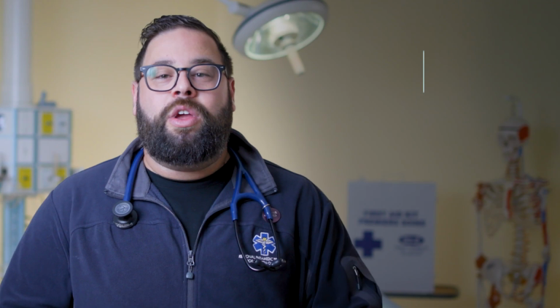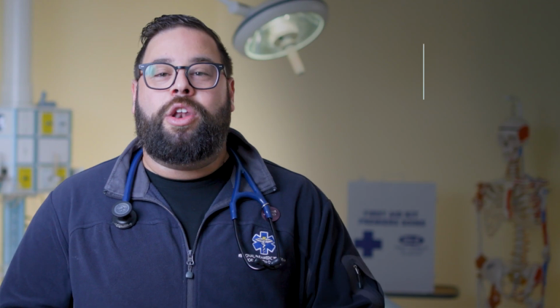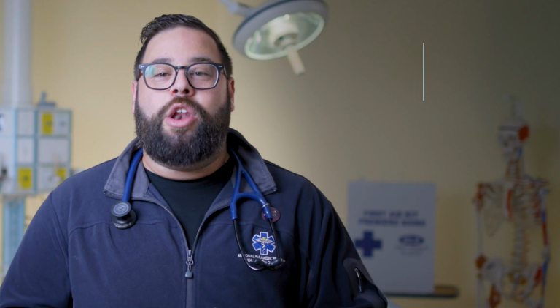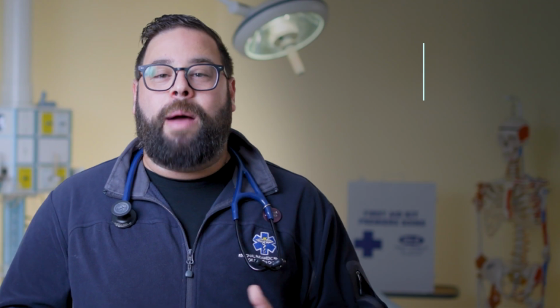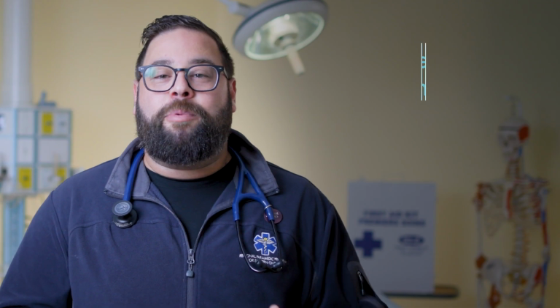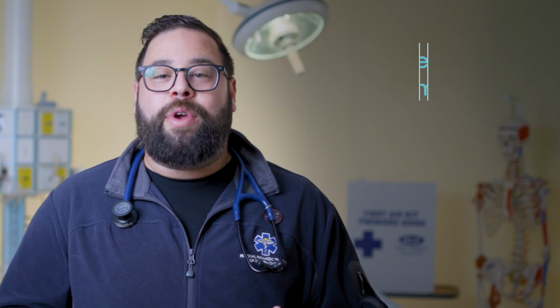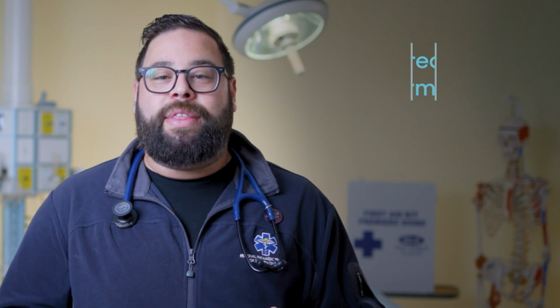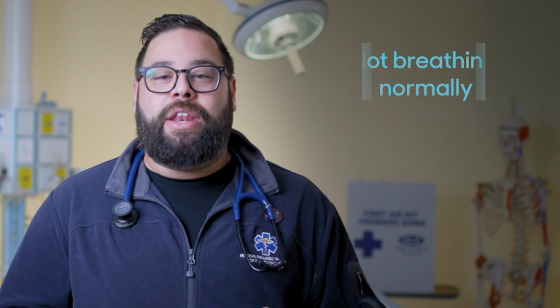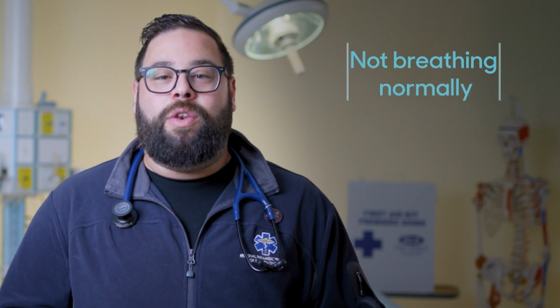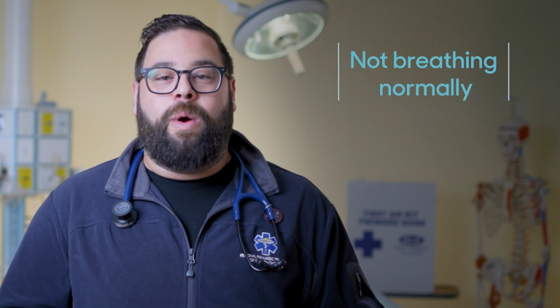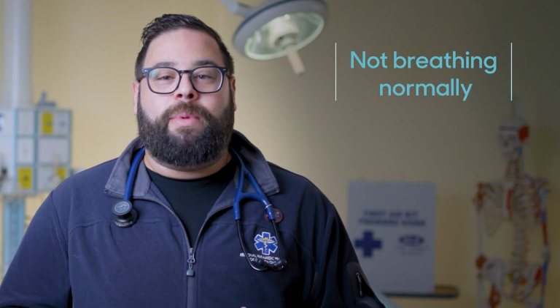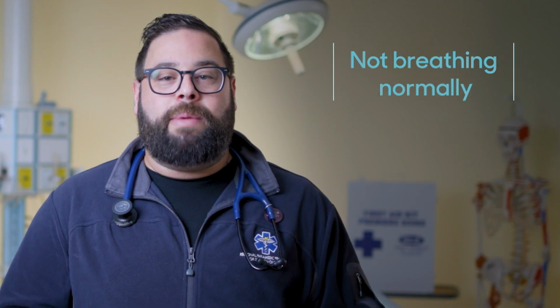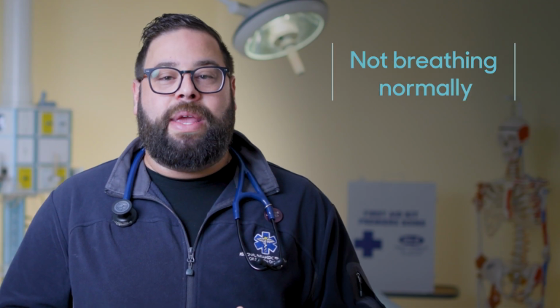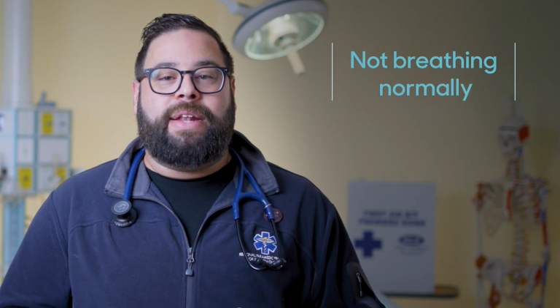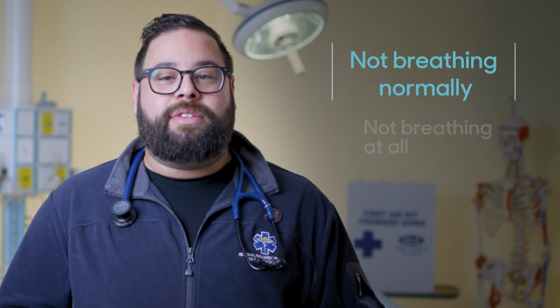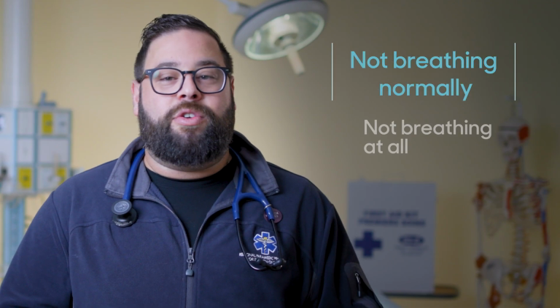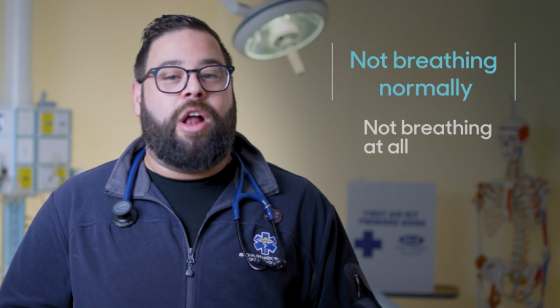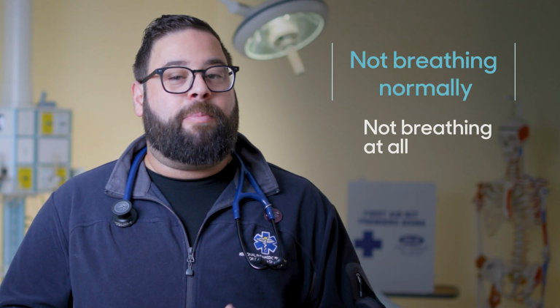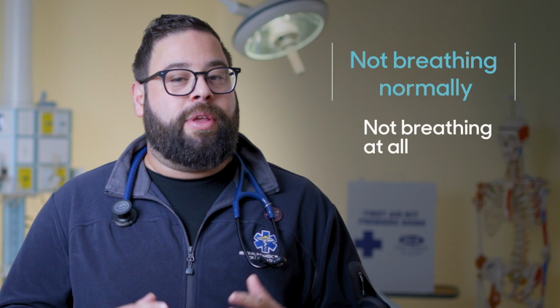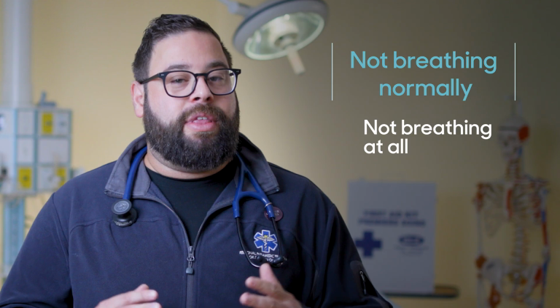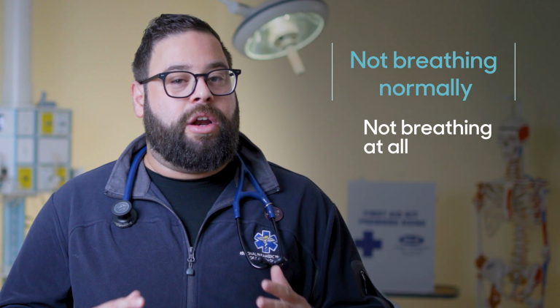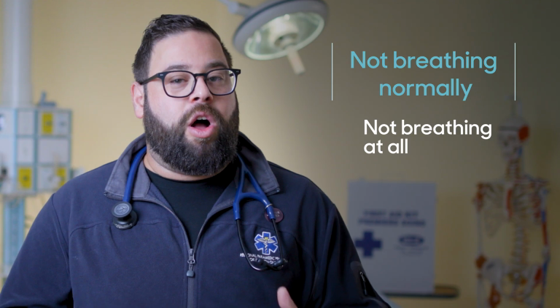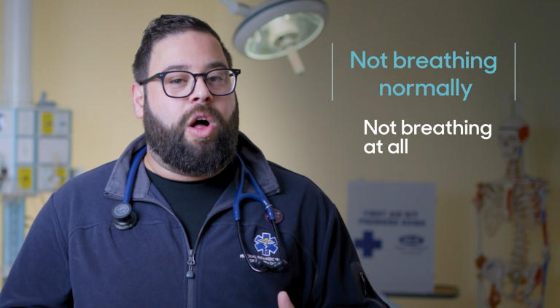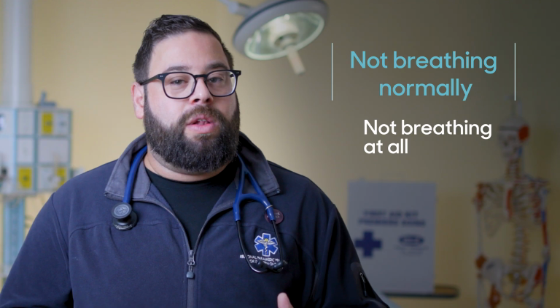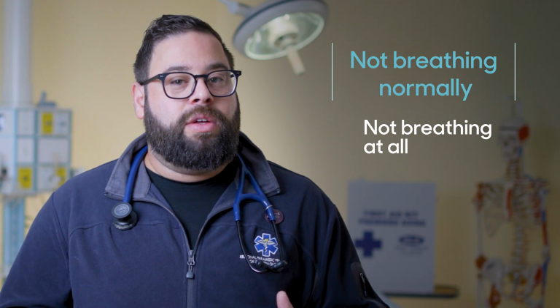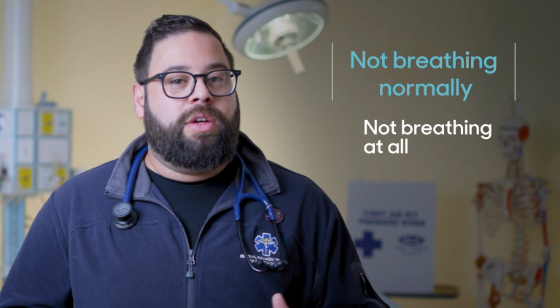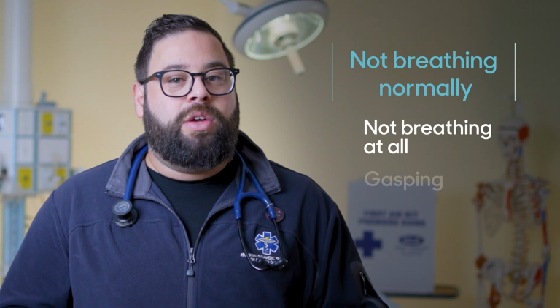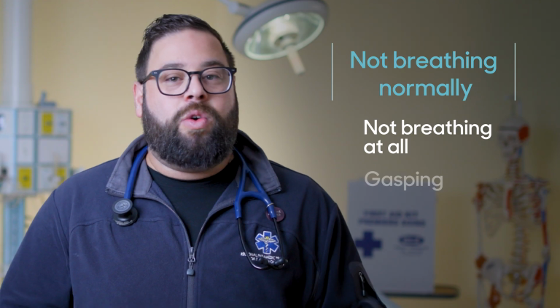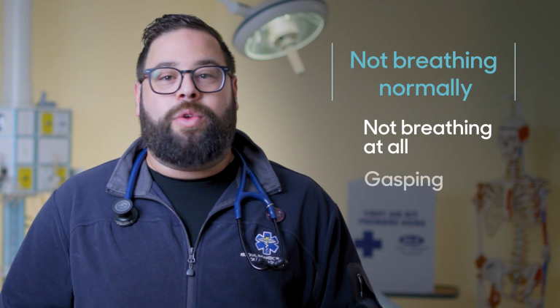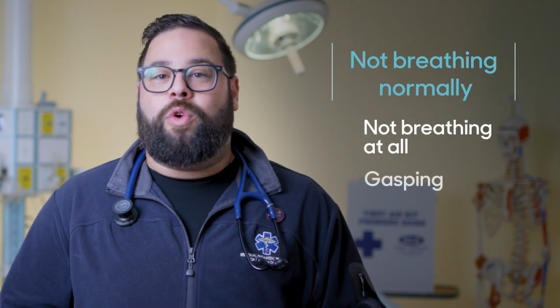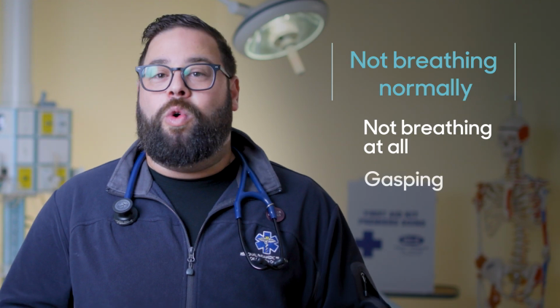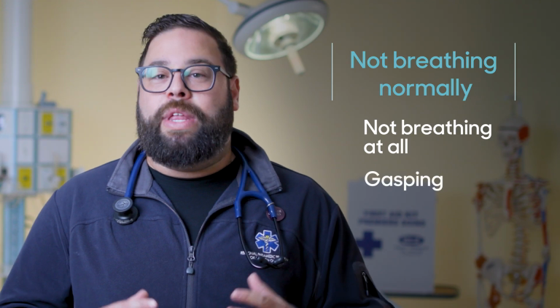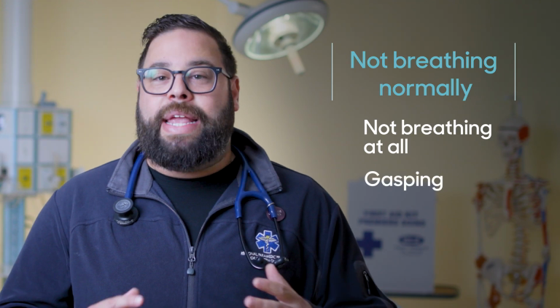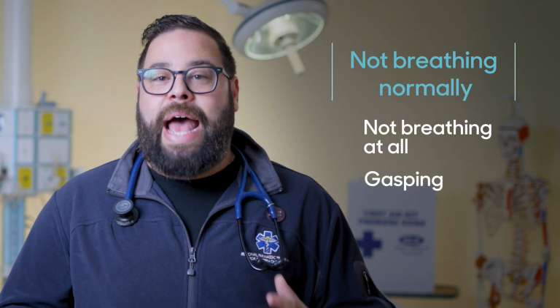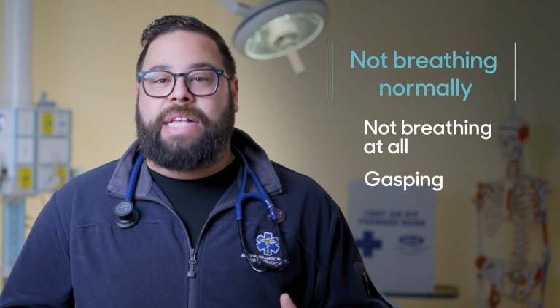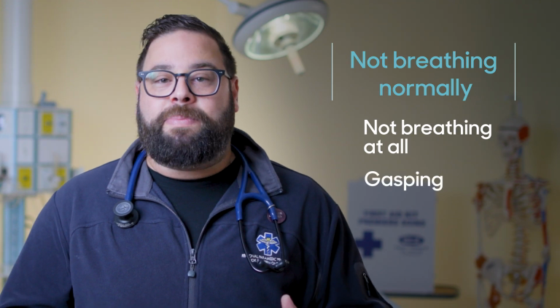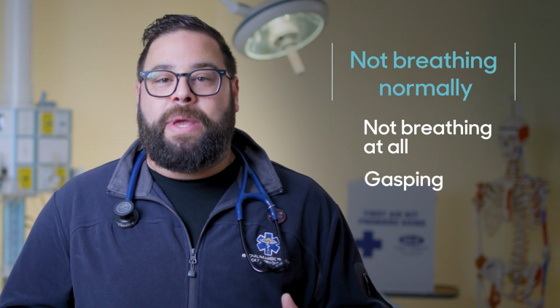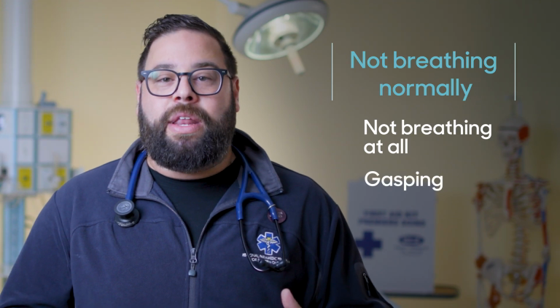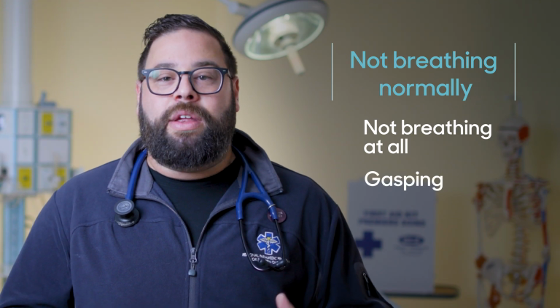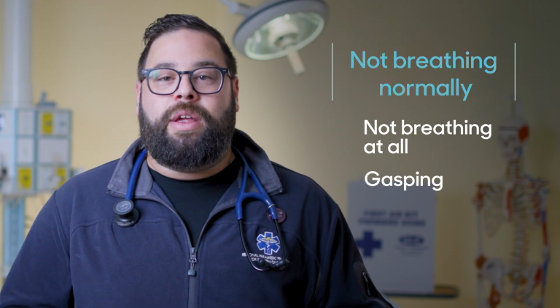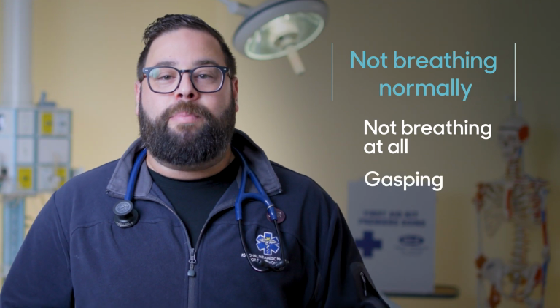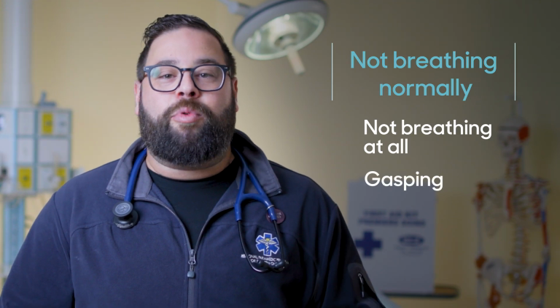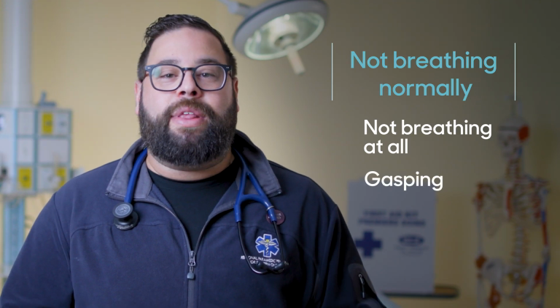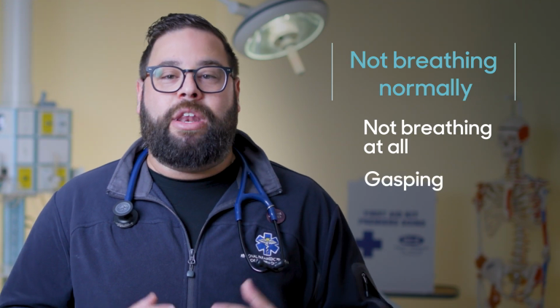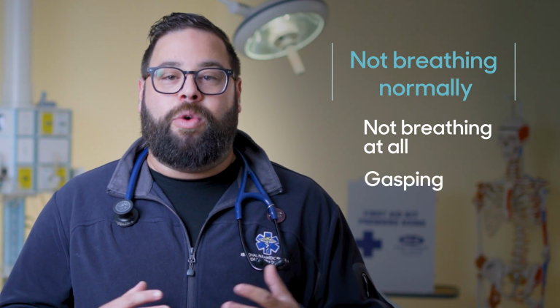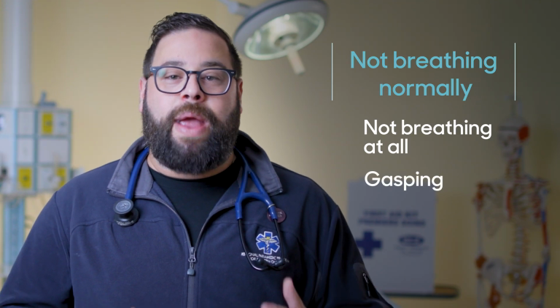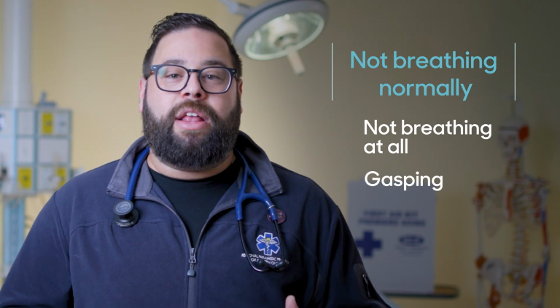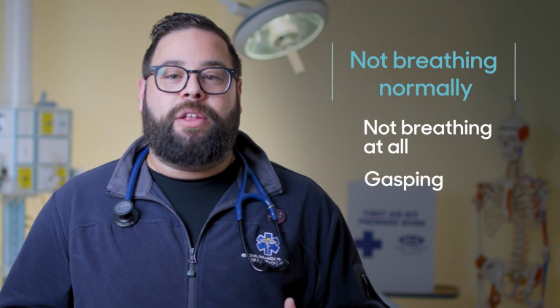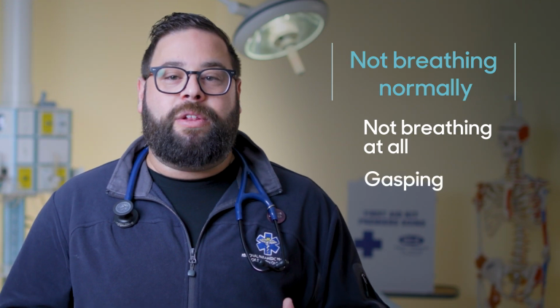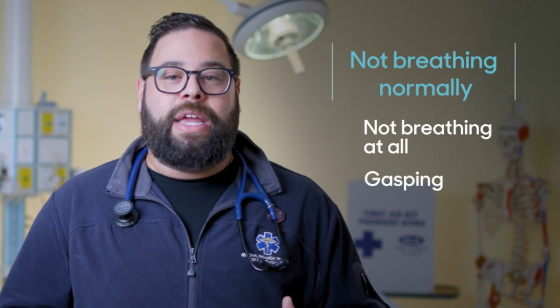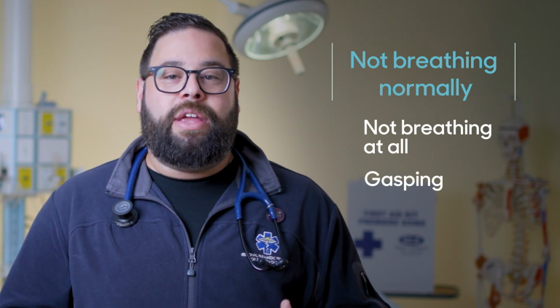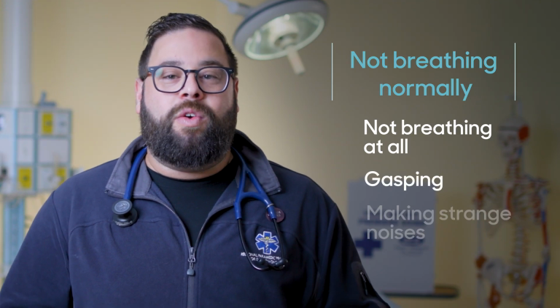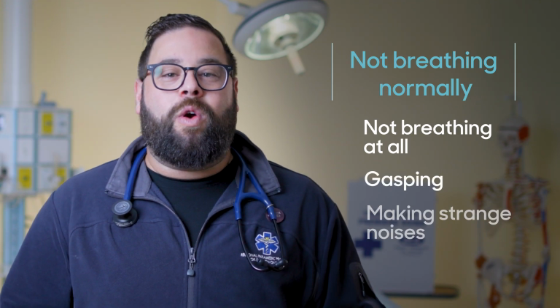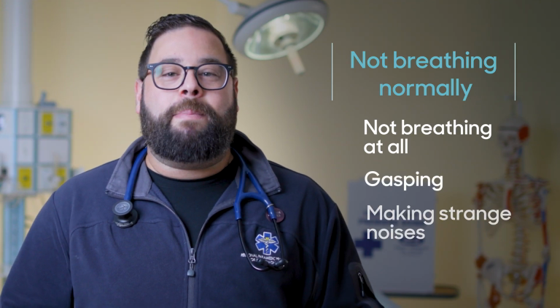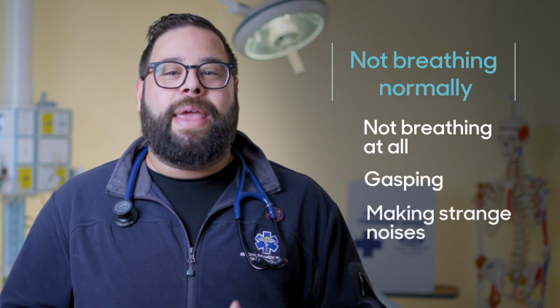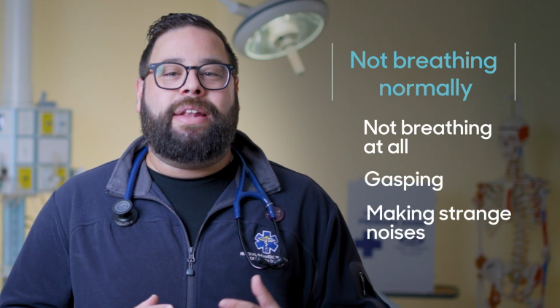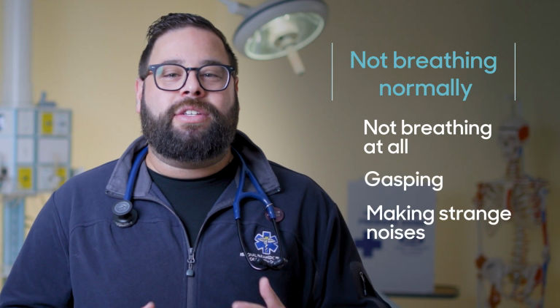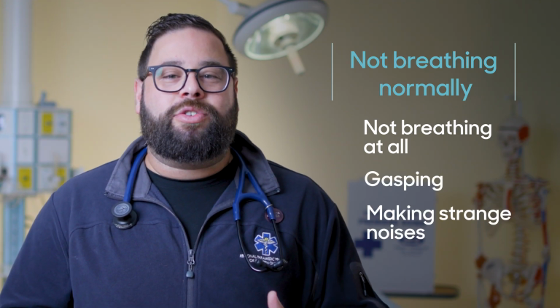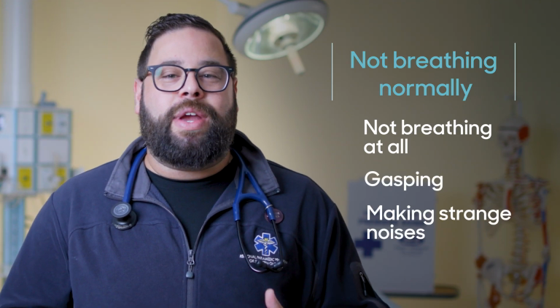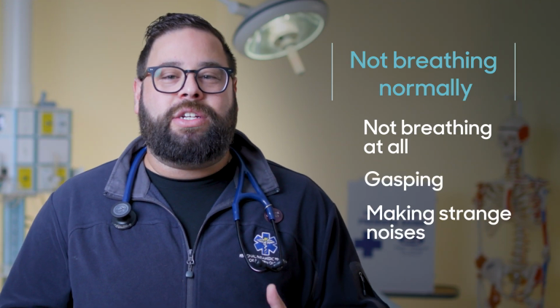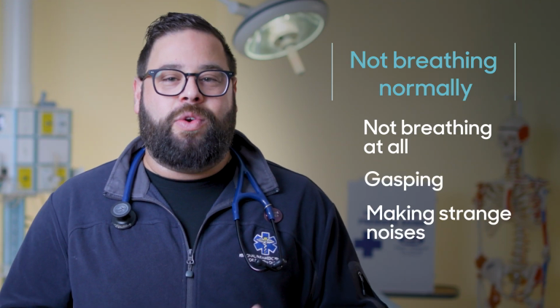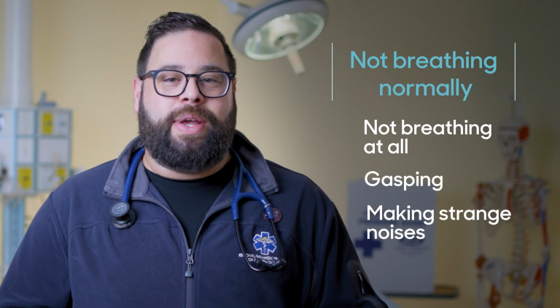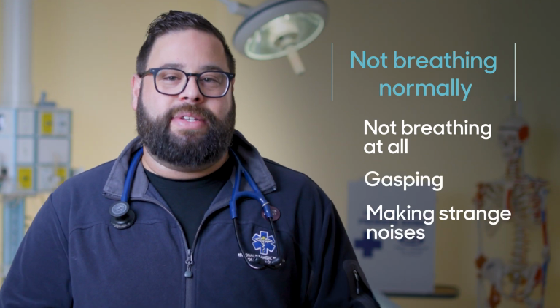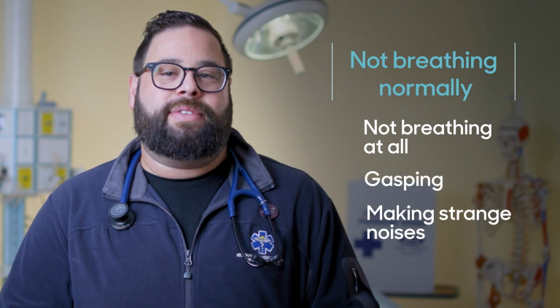Not breathing normally means they're not breathing at all, or they're only gasping, breathing irregularly, or making strange noises.